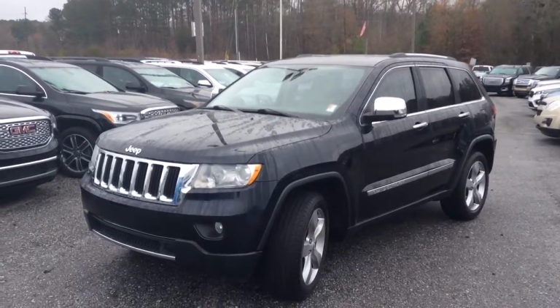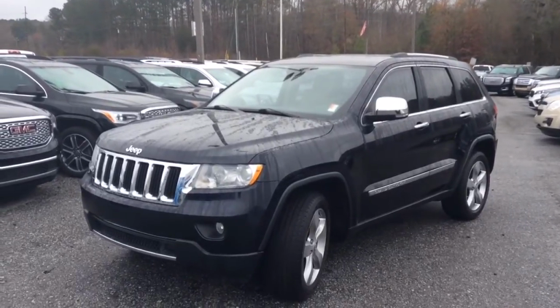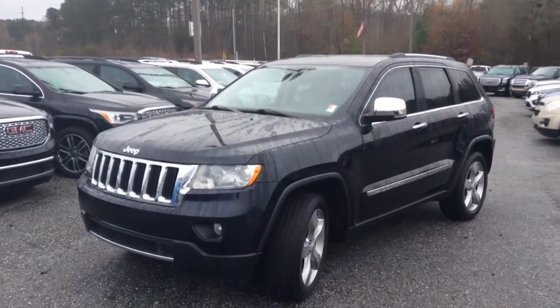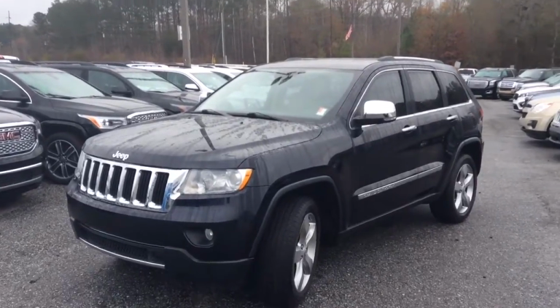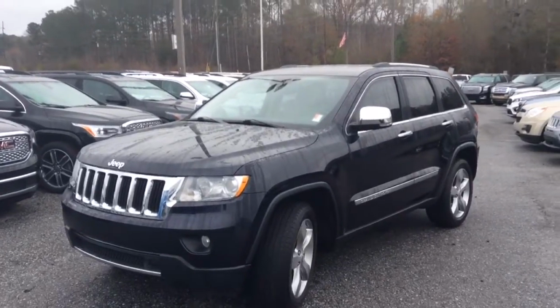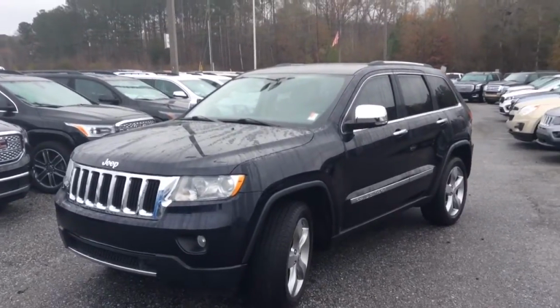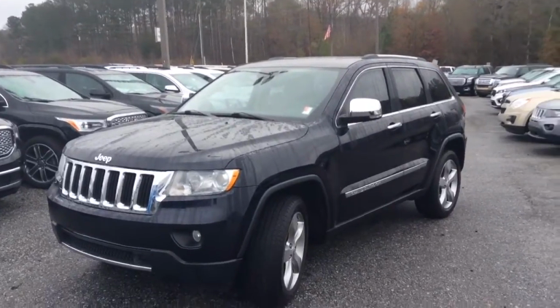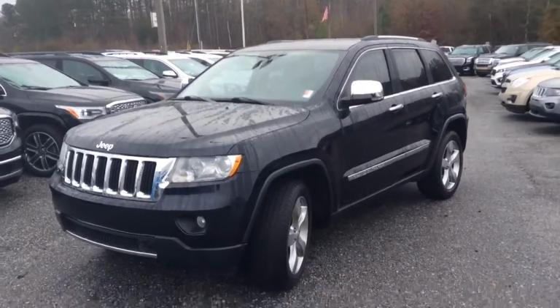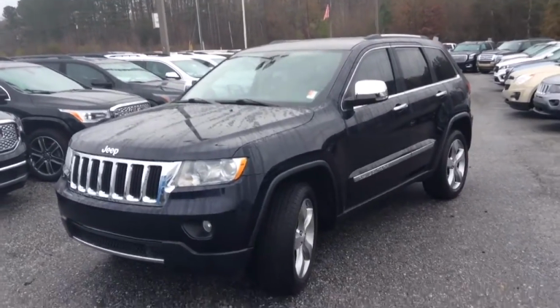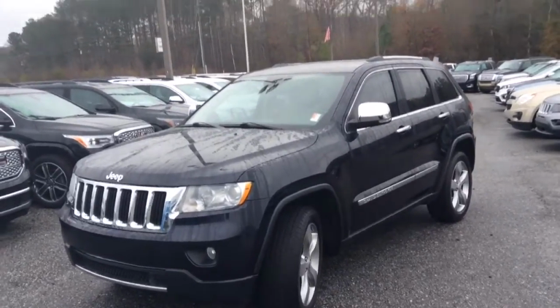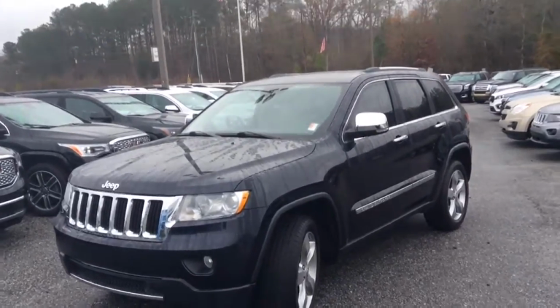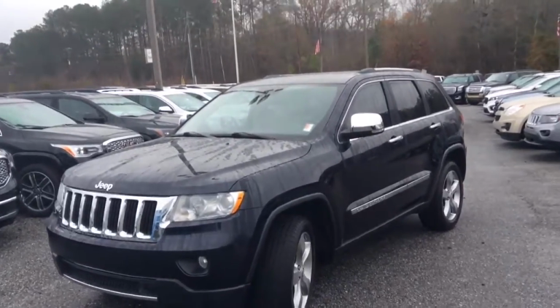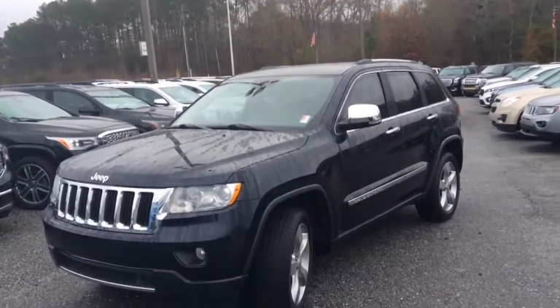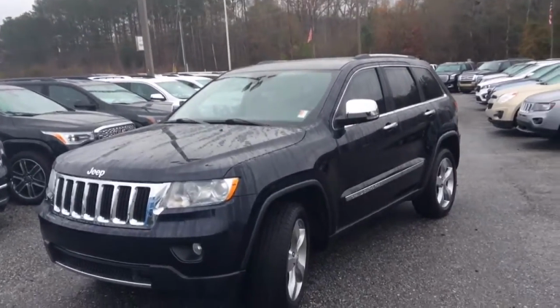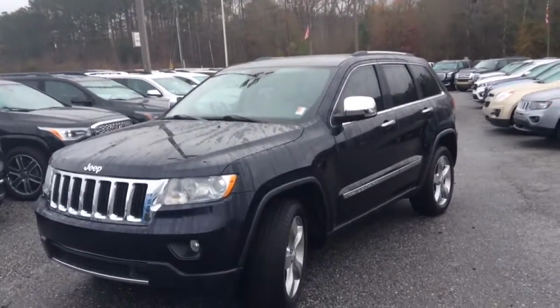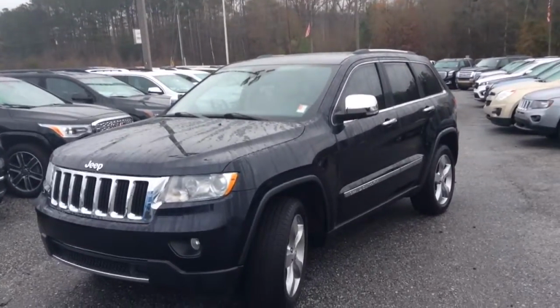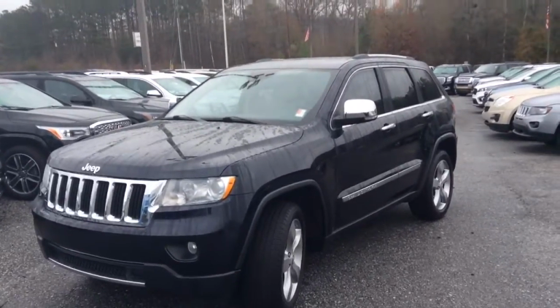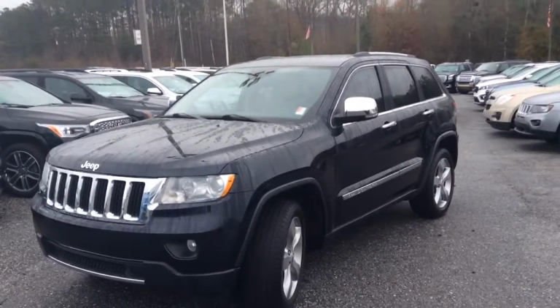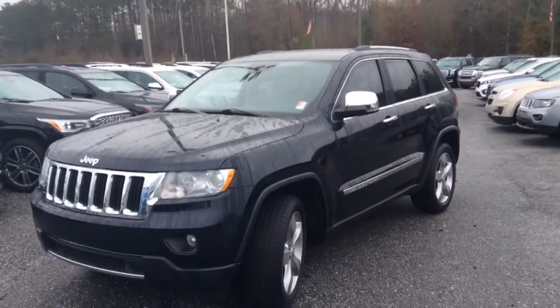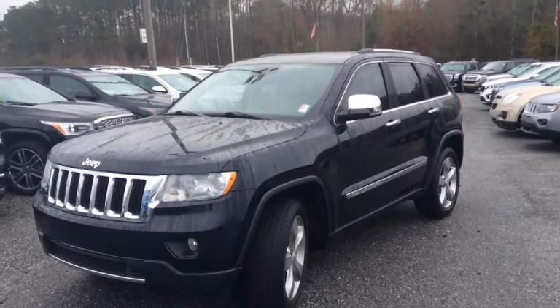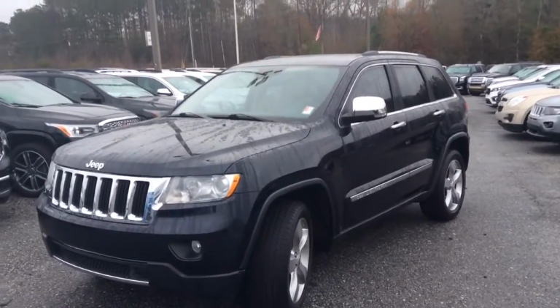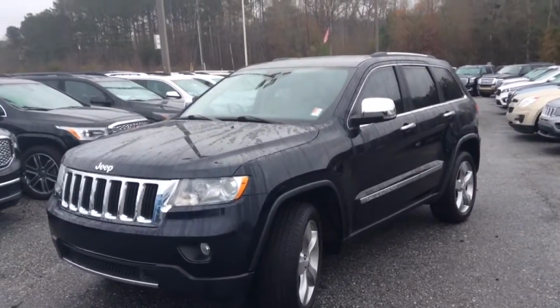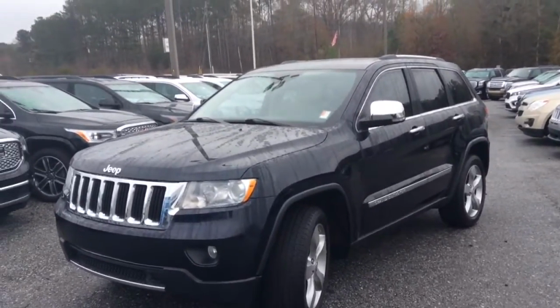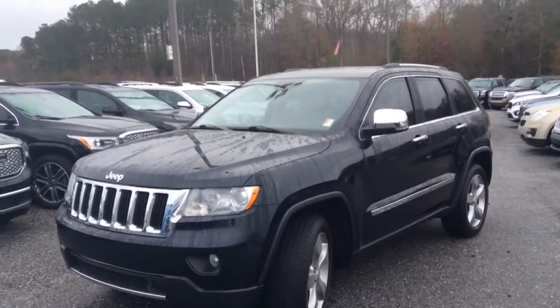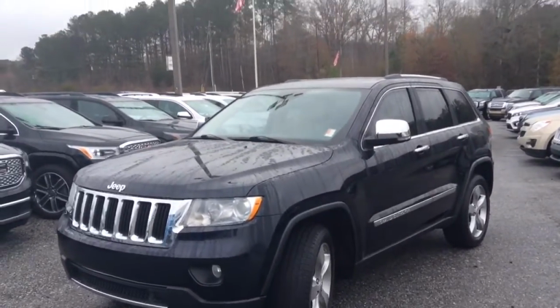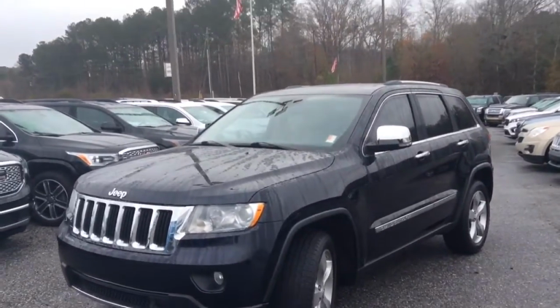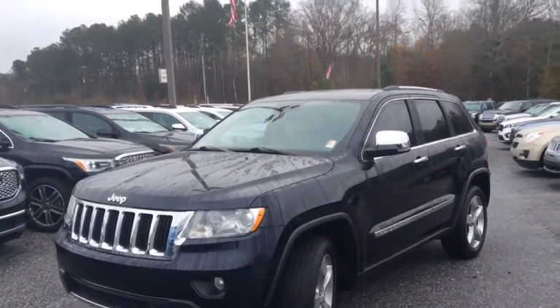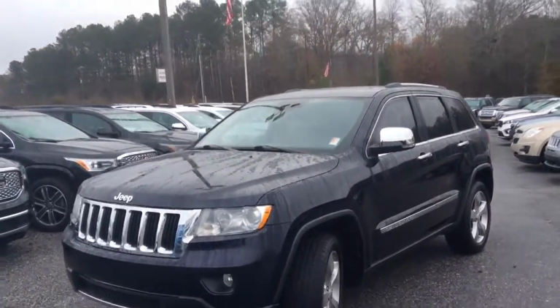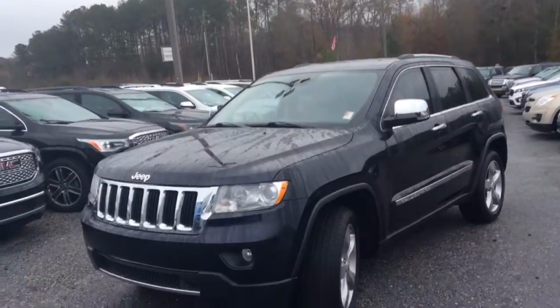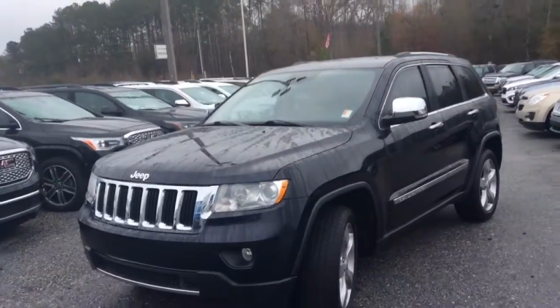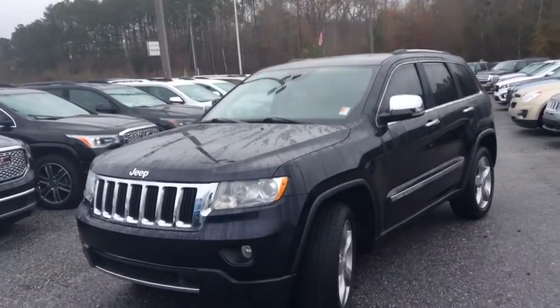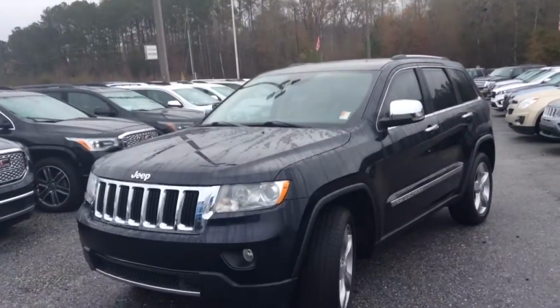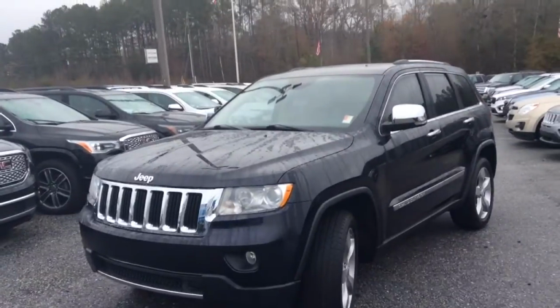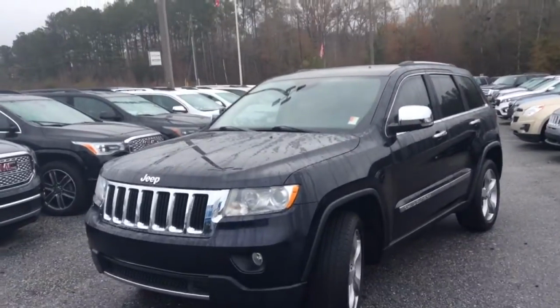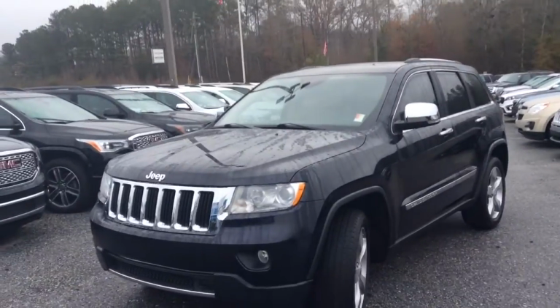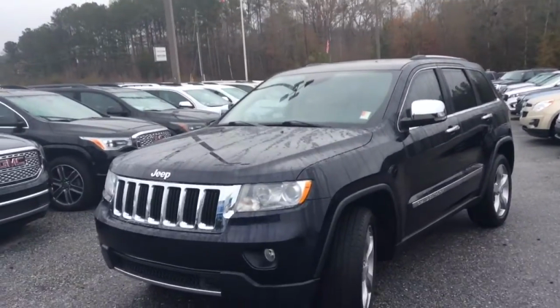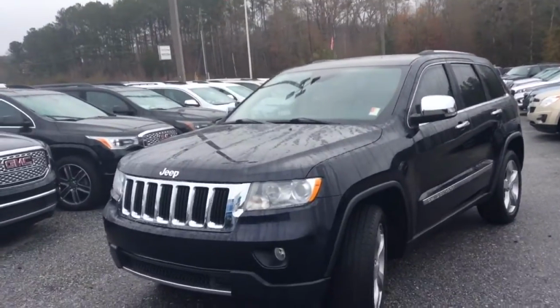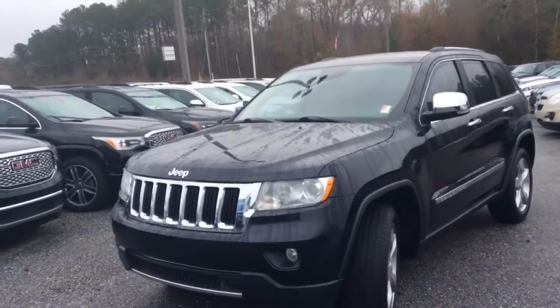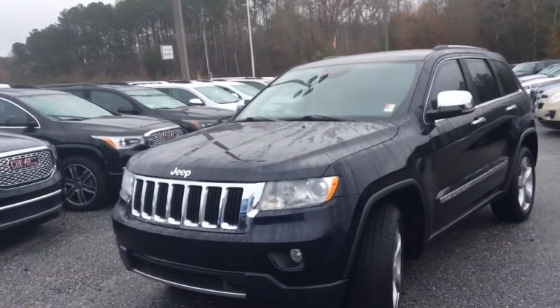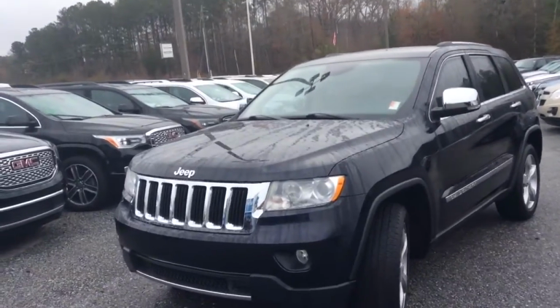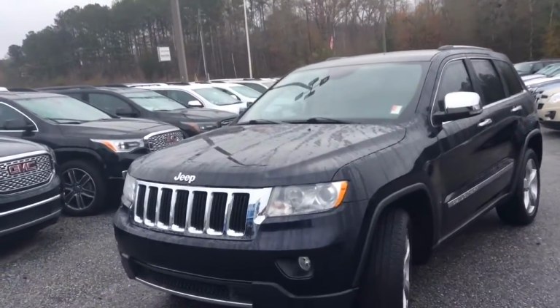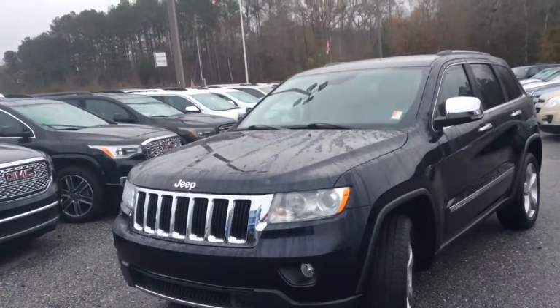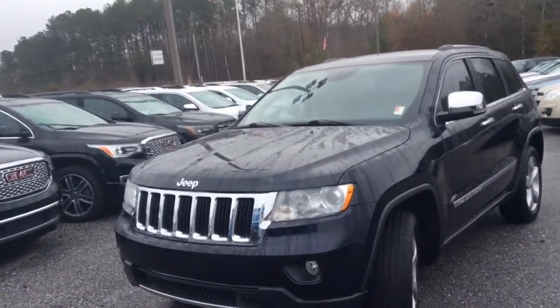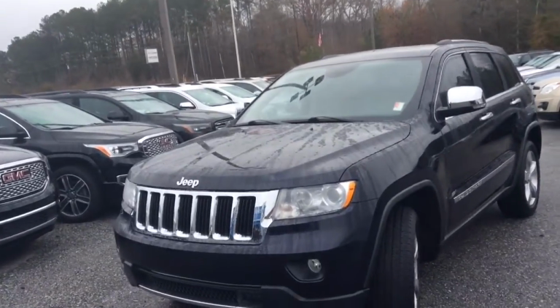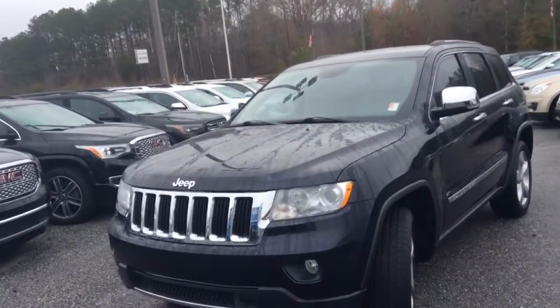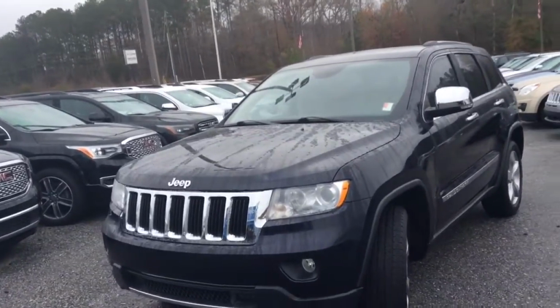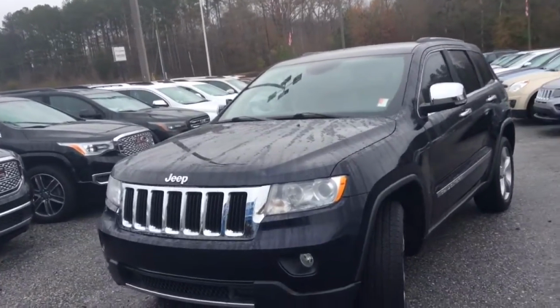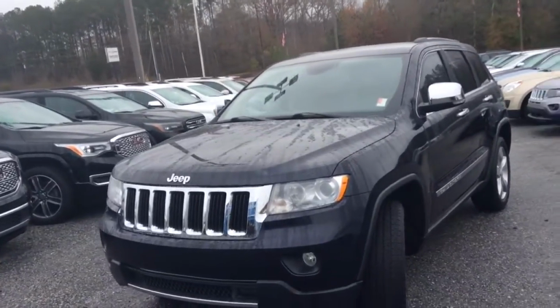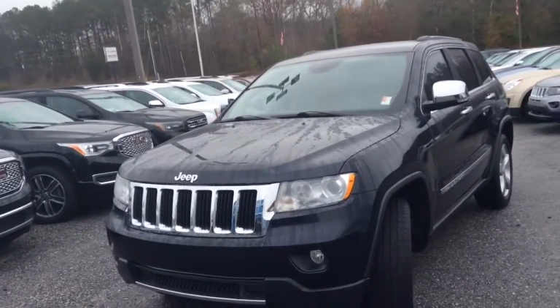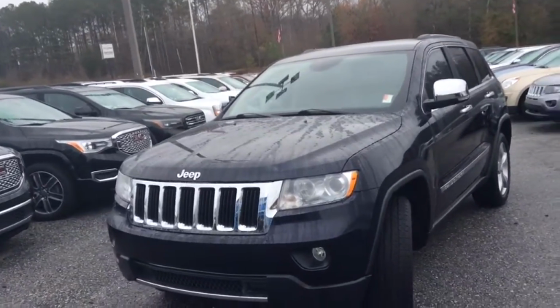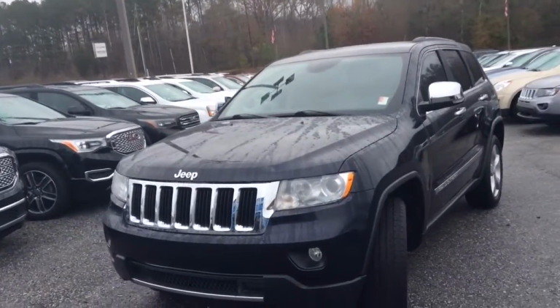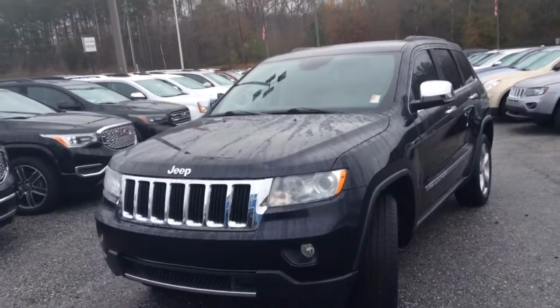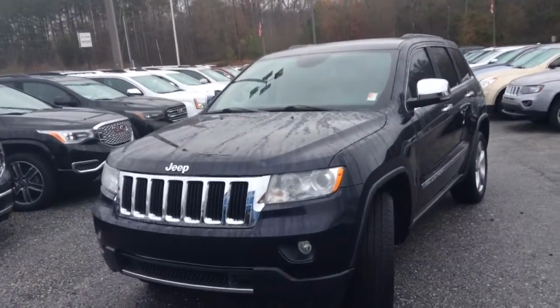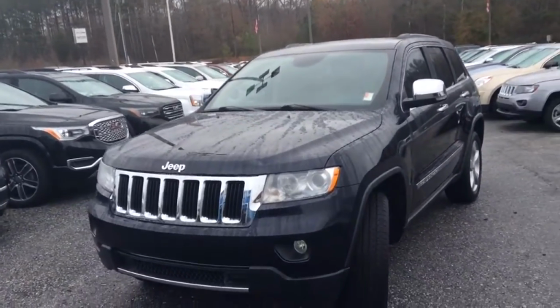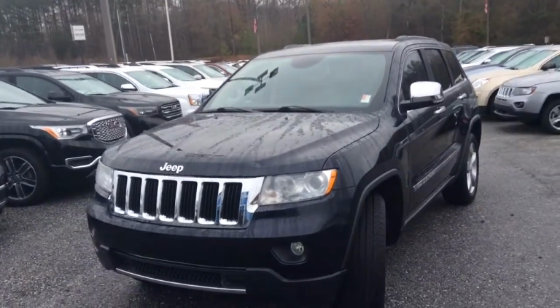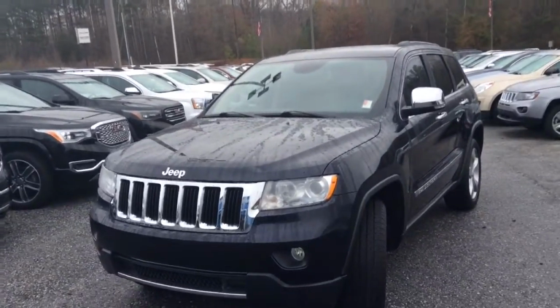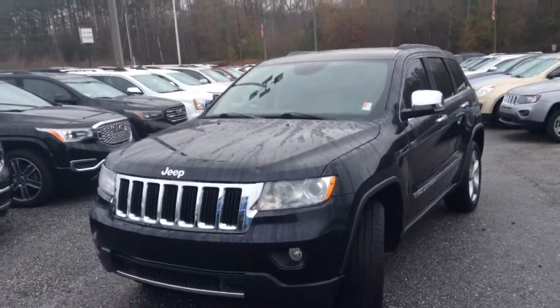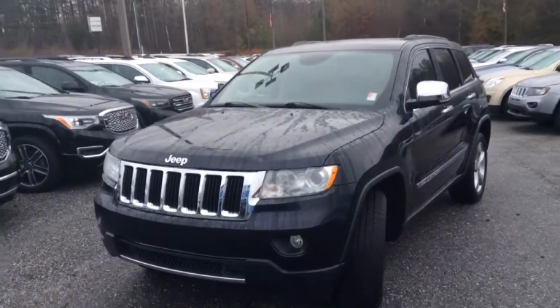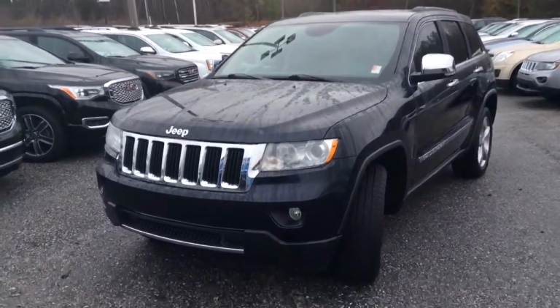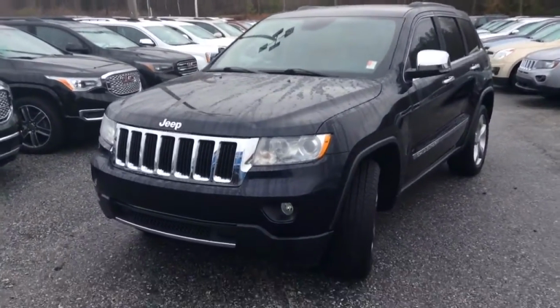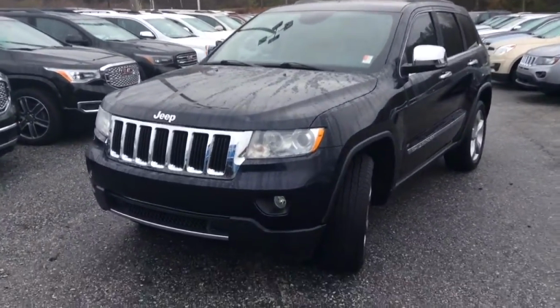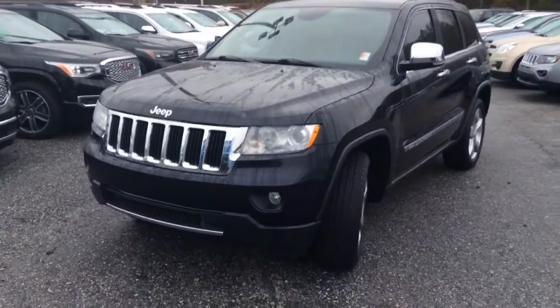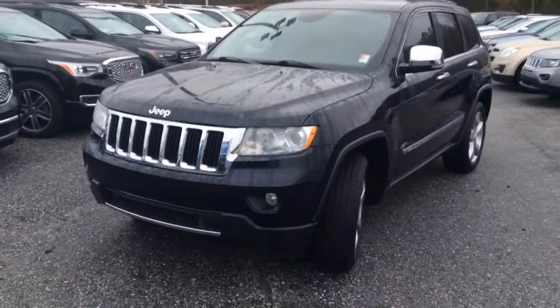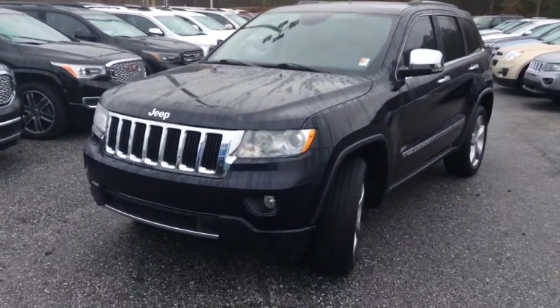Hi there, Mr. D.L. Norman. This is Eric Luger here at General Bridge Chevrolet. I want to show you this beautiful 2011 Jeep Grand Cherokee that we have in our inventory.